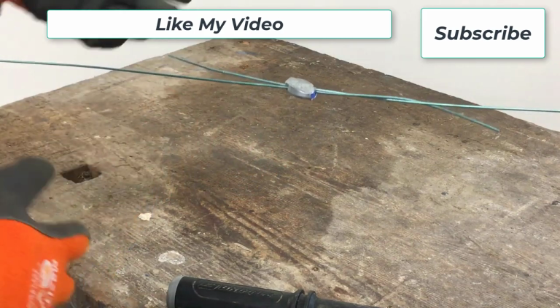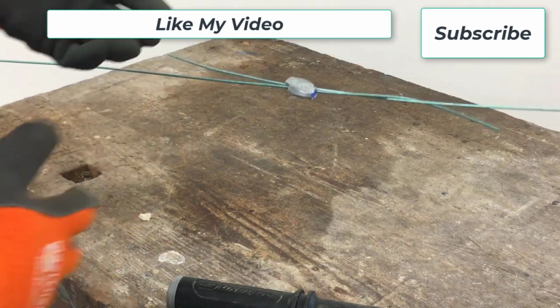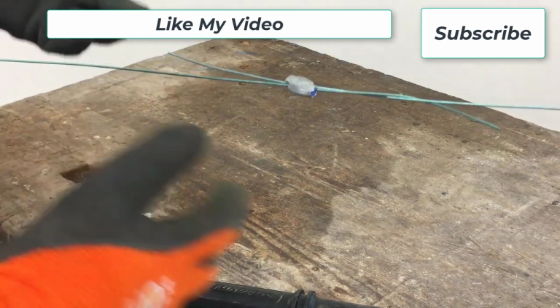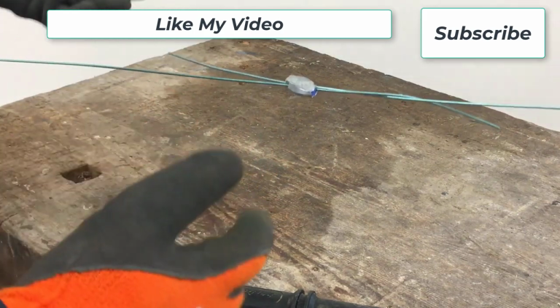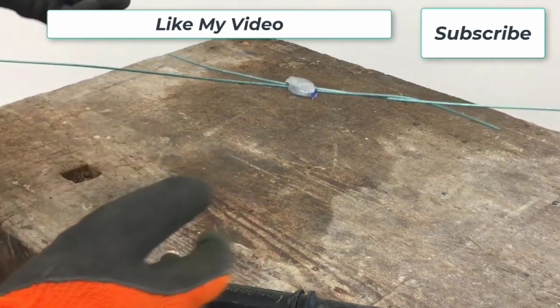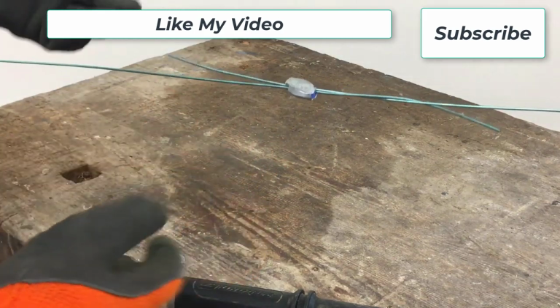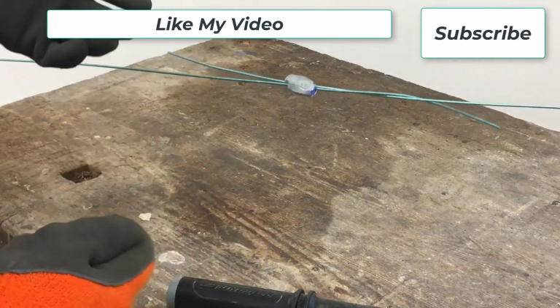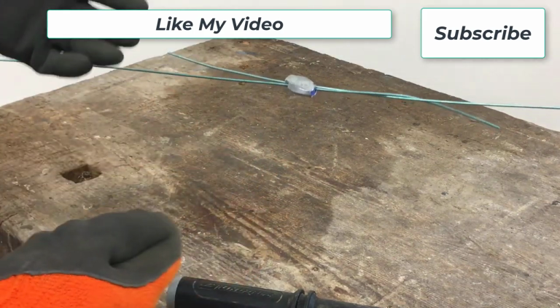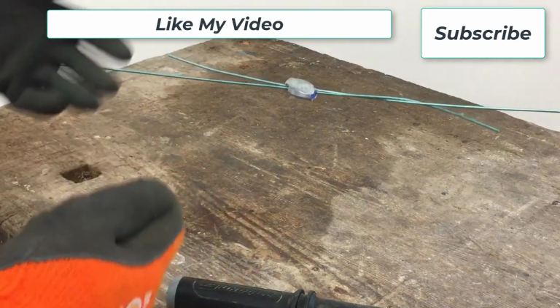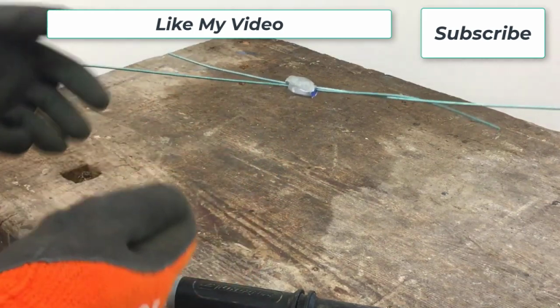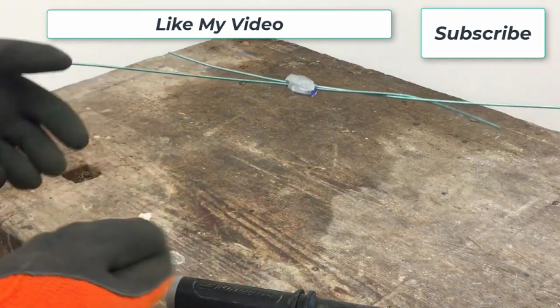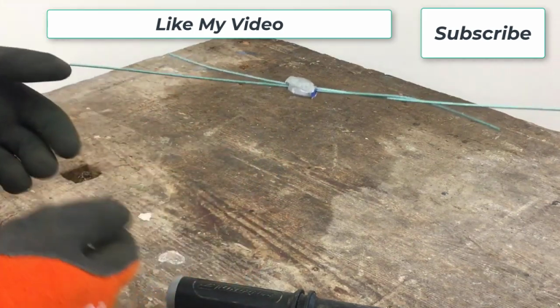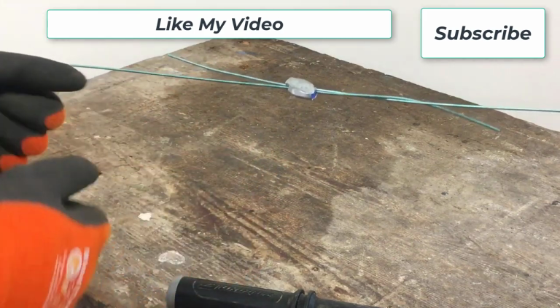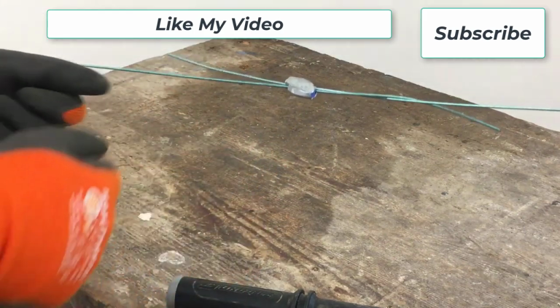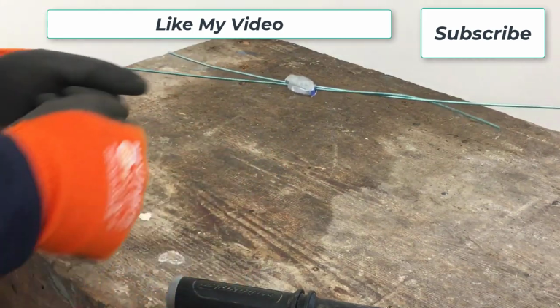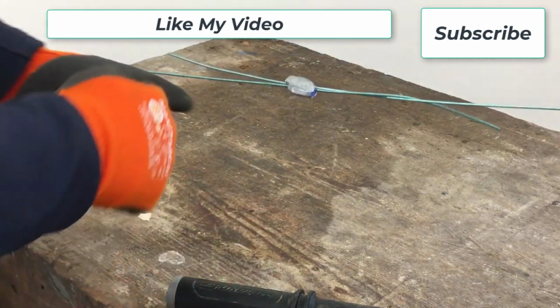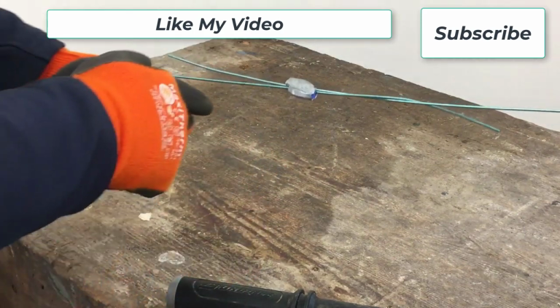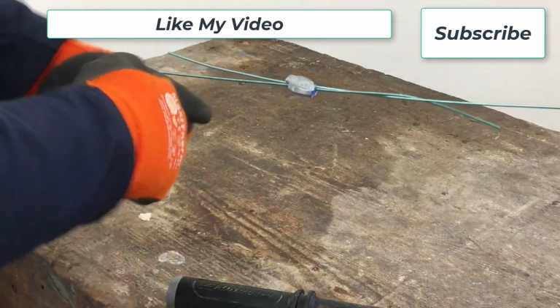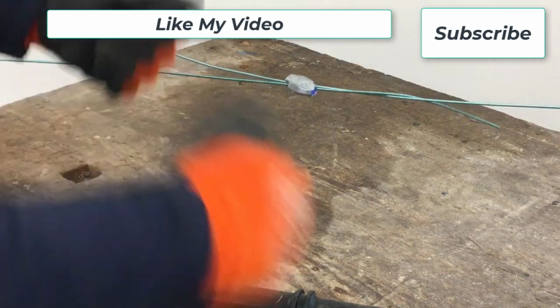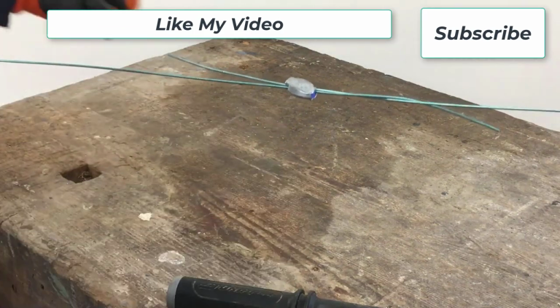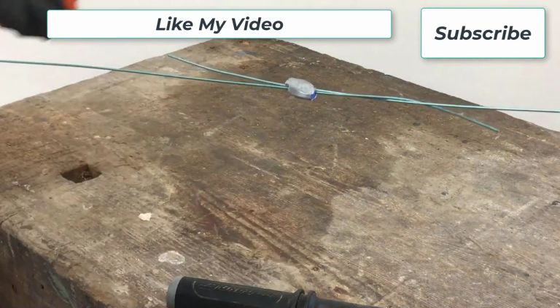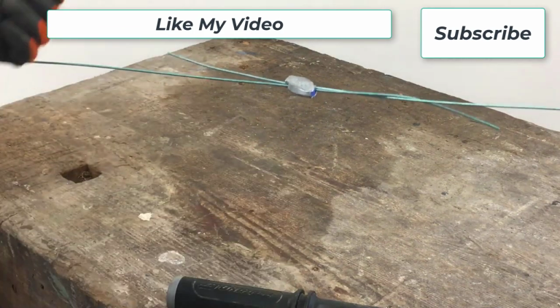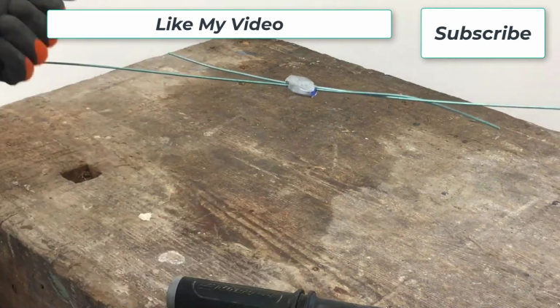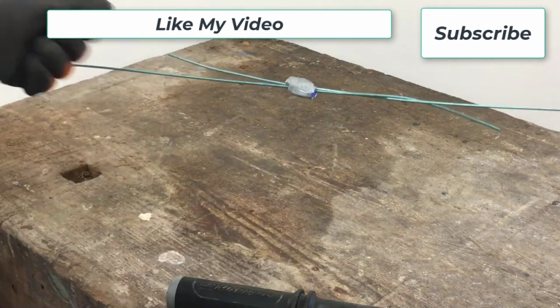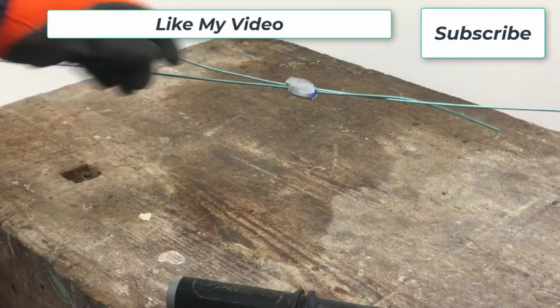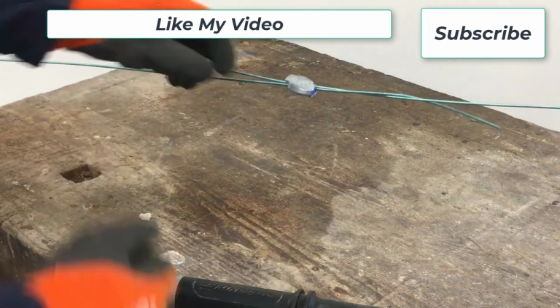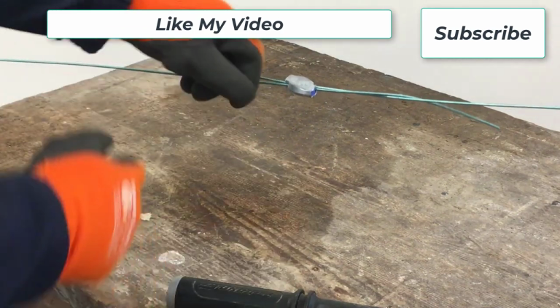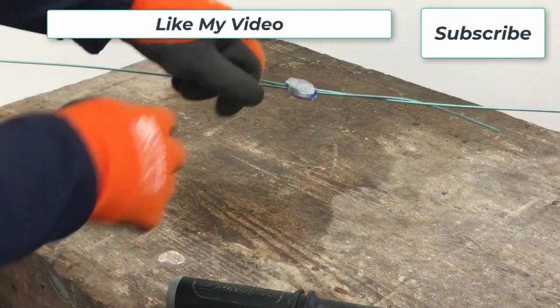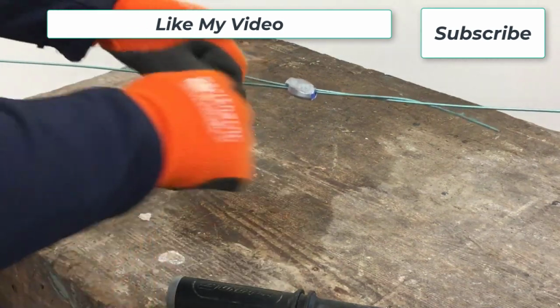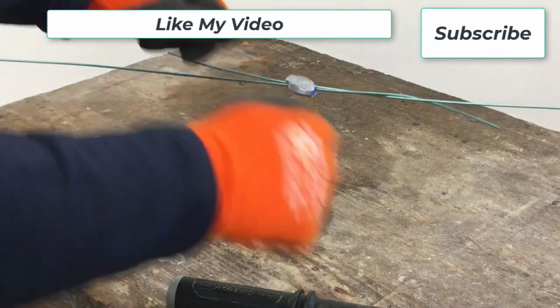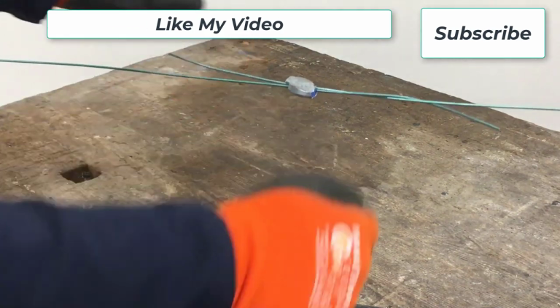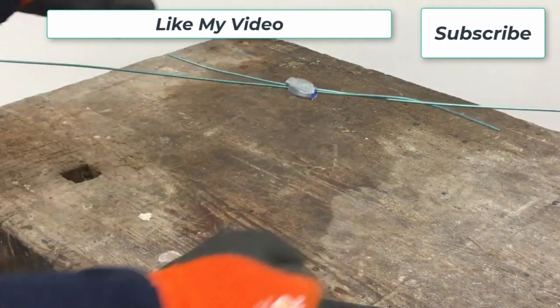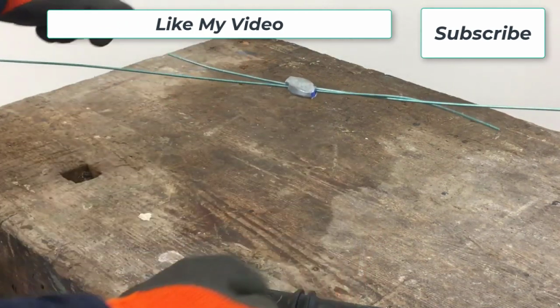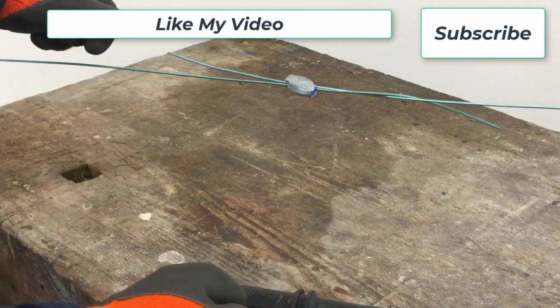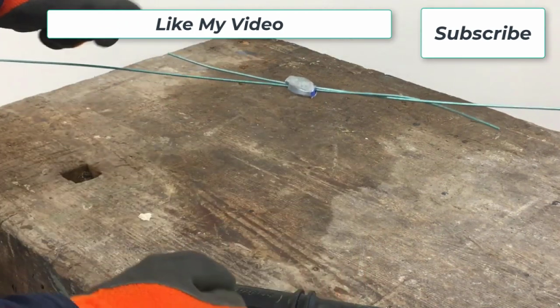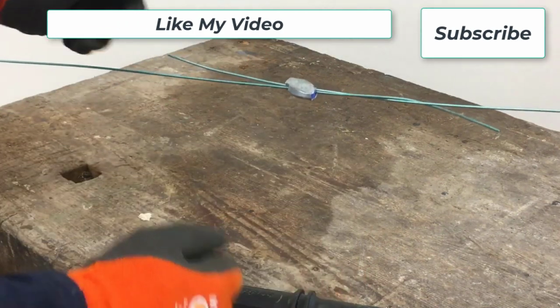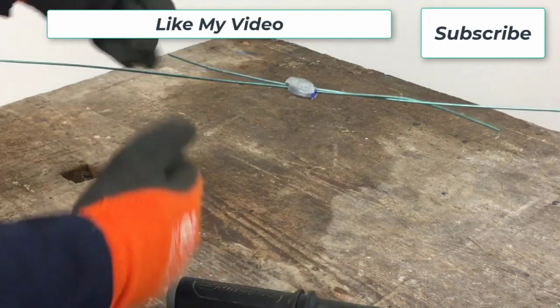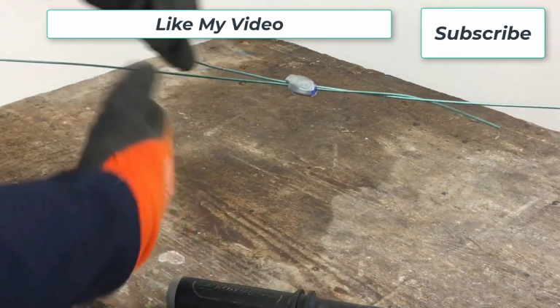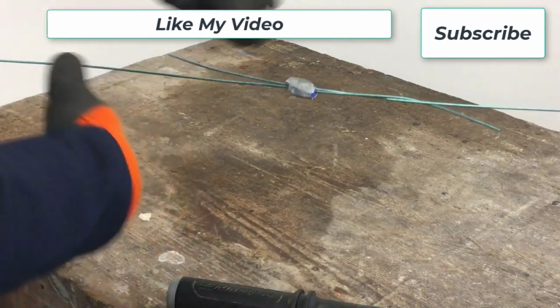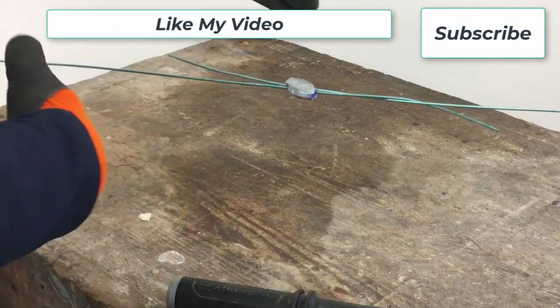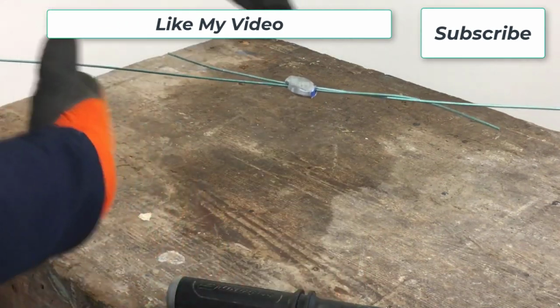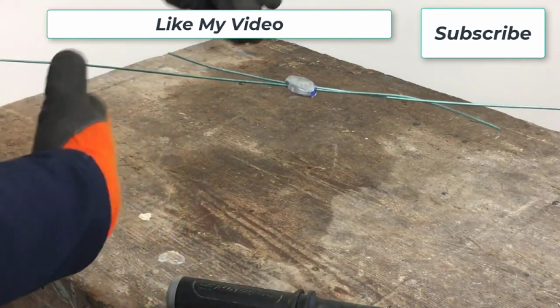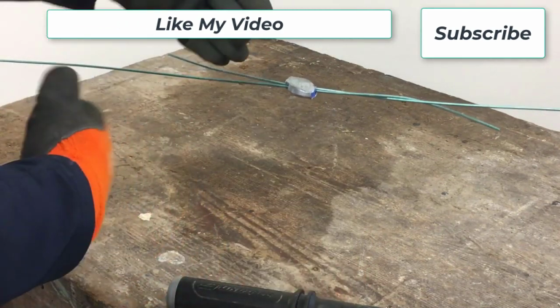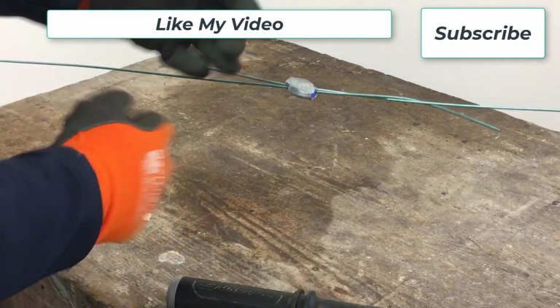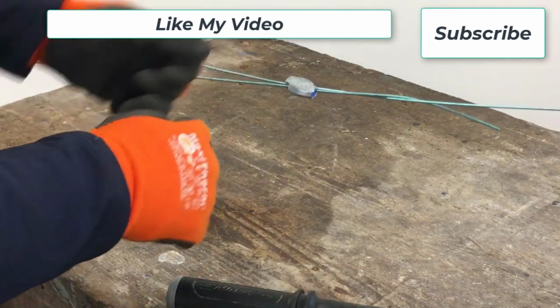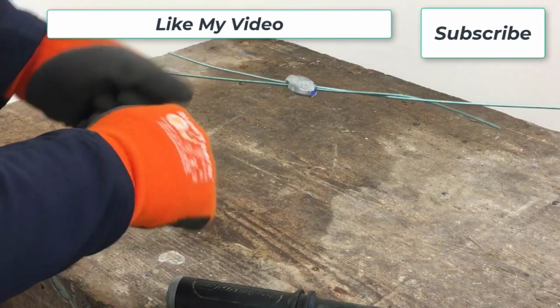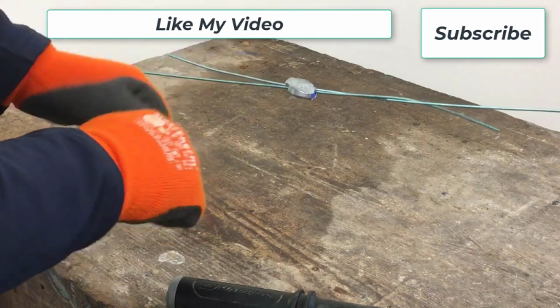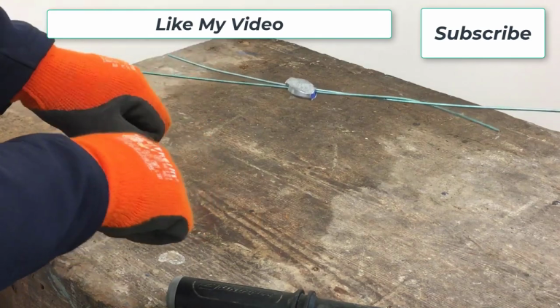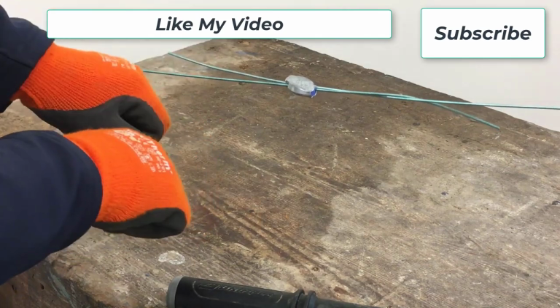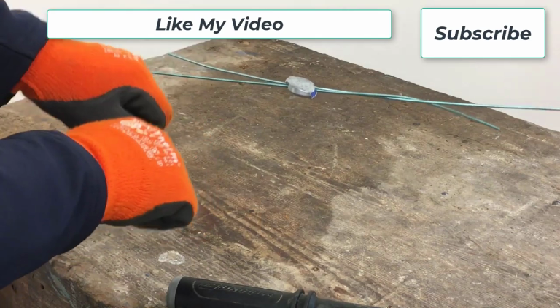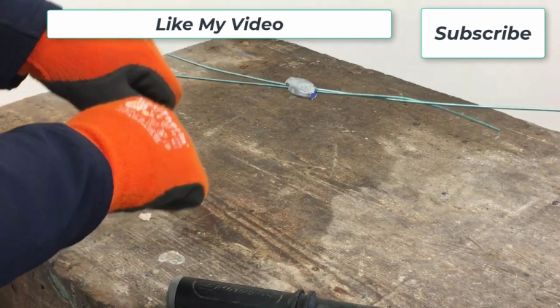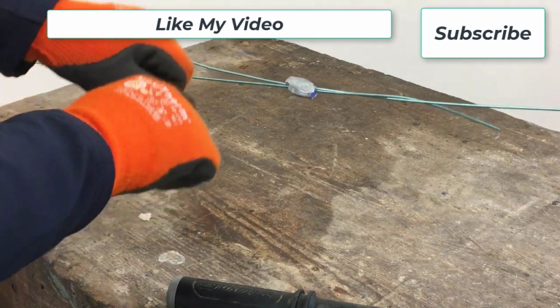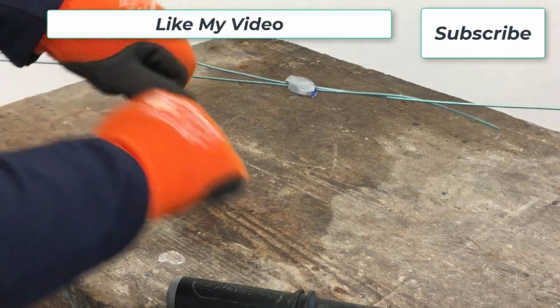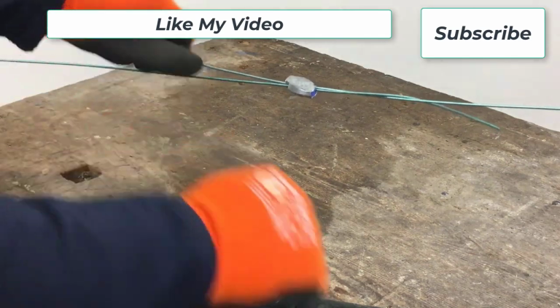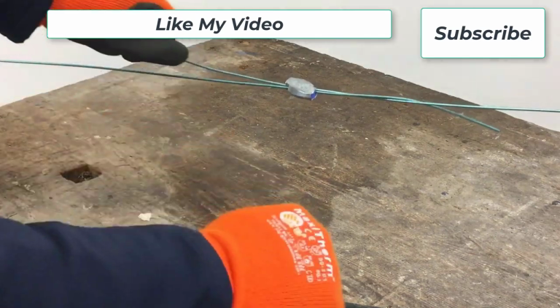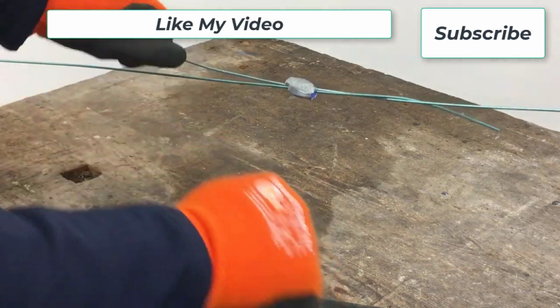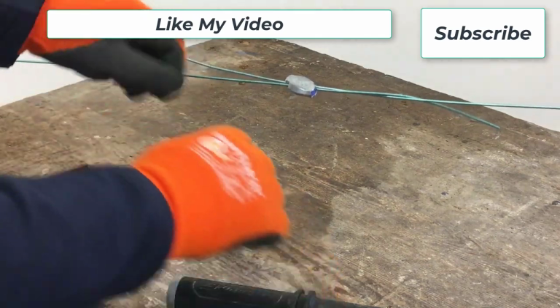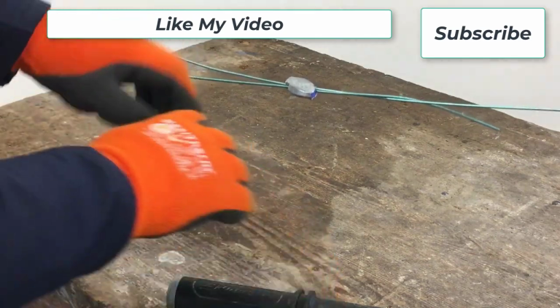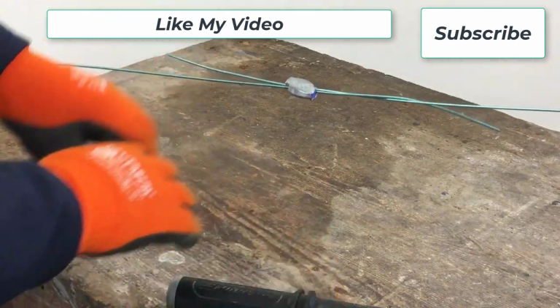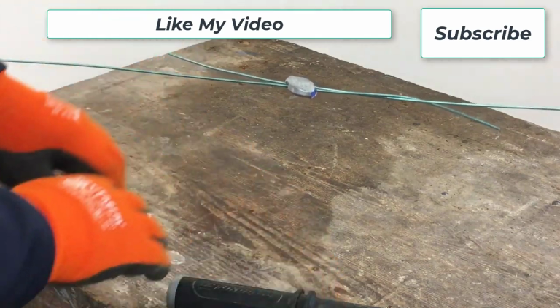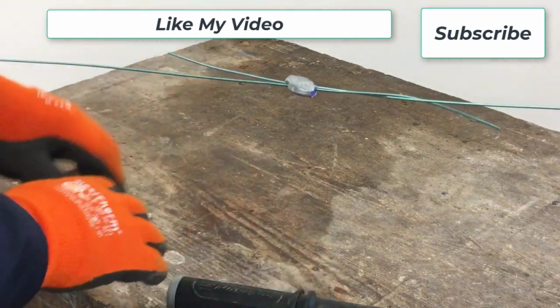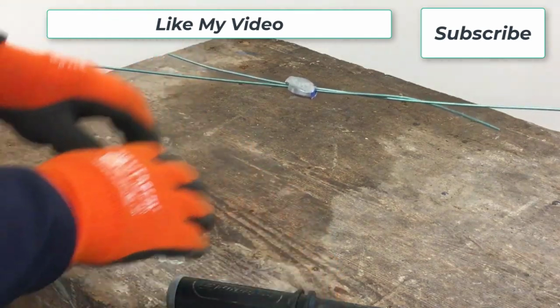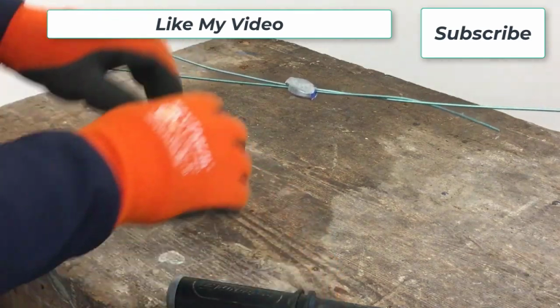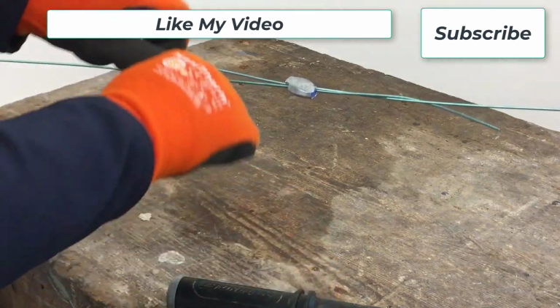This Gripple tool can only work with Gripple brand products, which are sold separately. Thus, if you want to use this item to tighten wires, you must purchase the Gripple joiners.